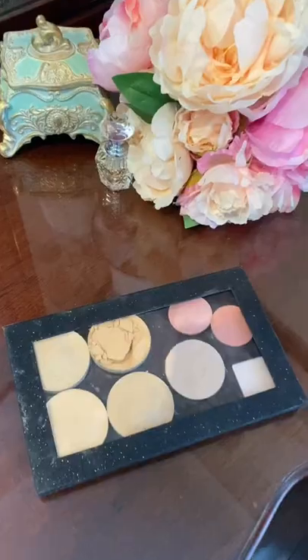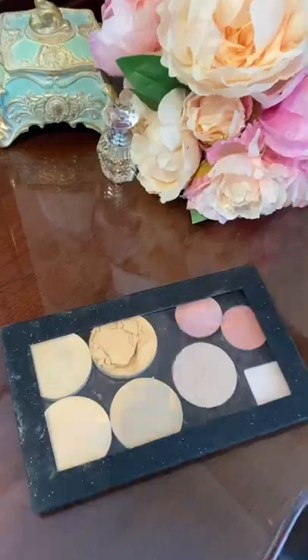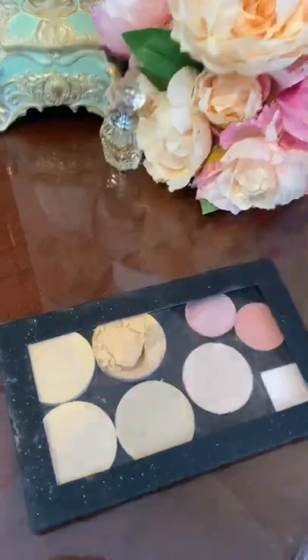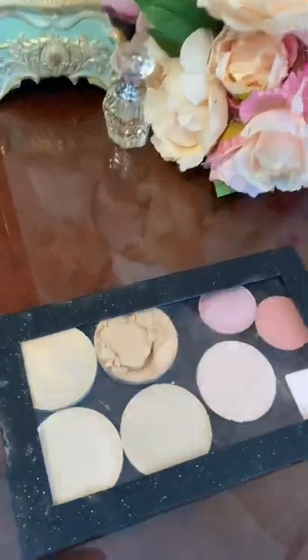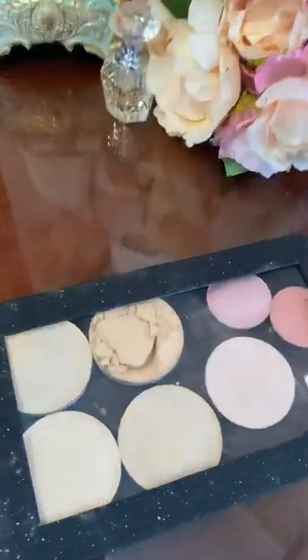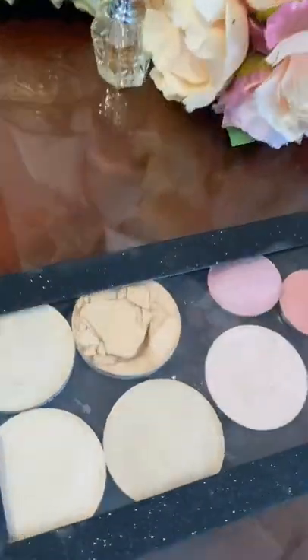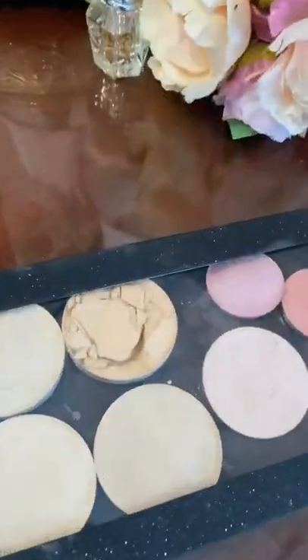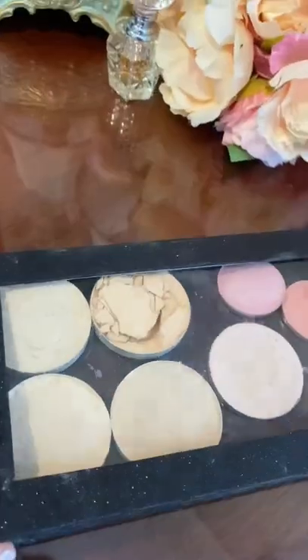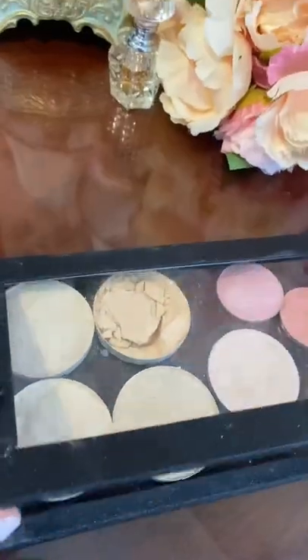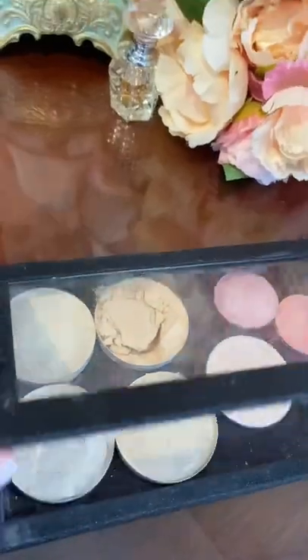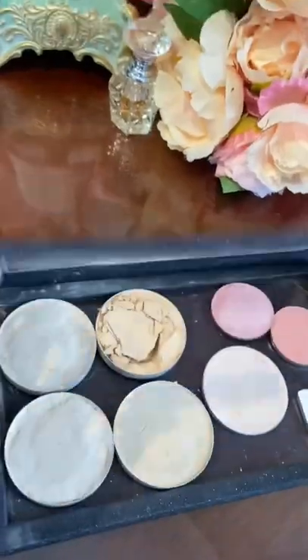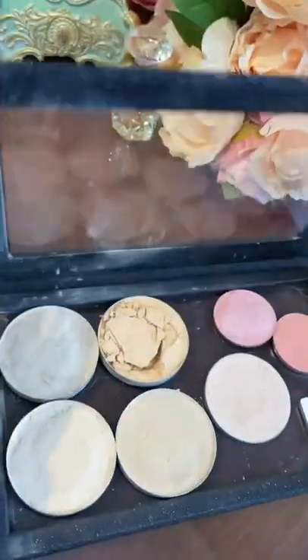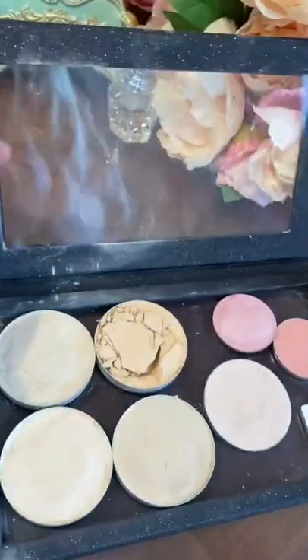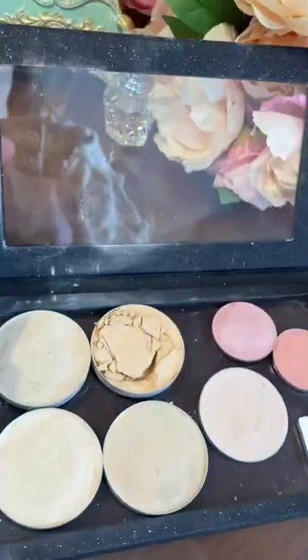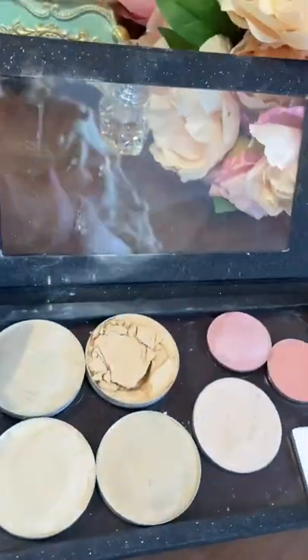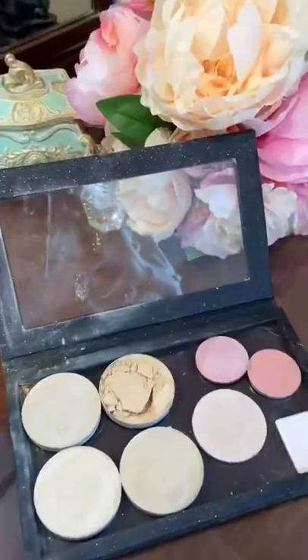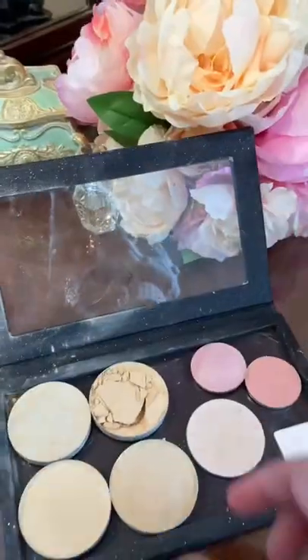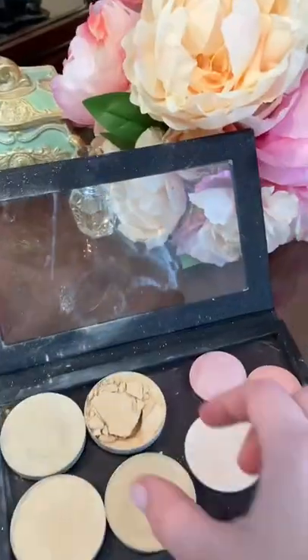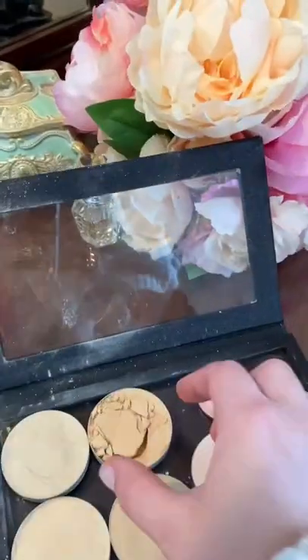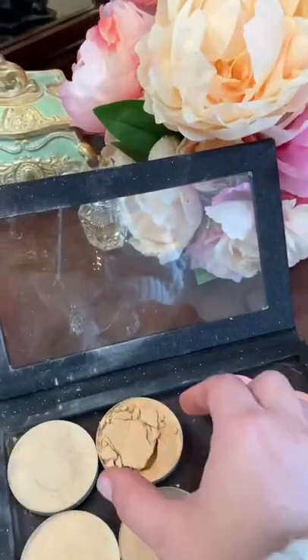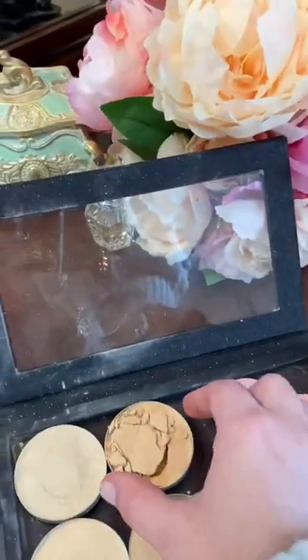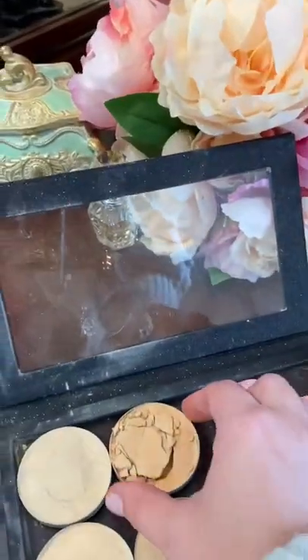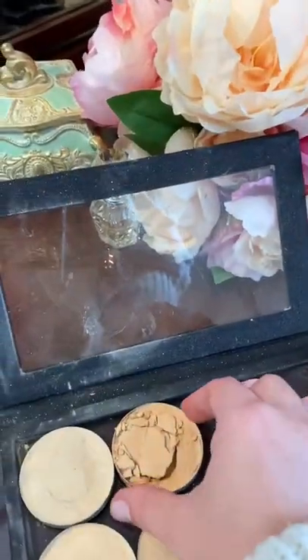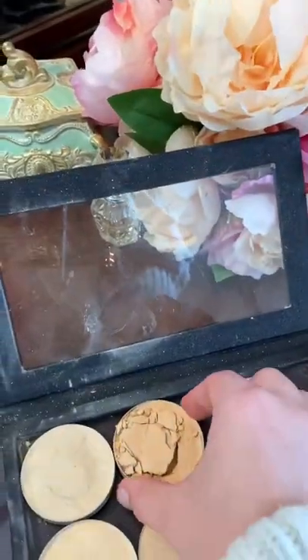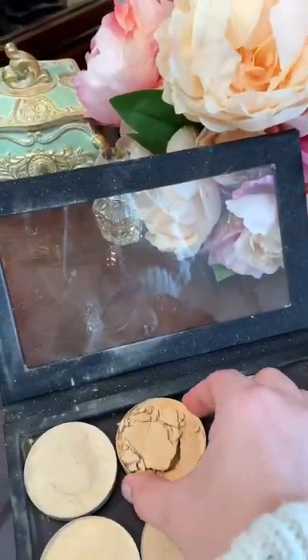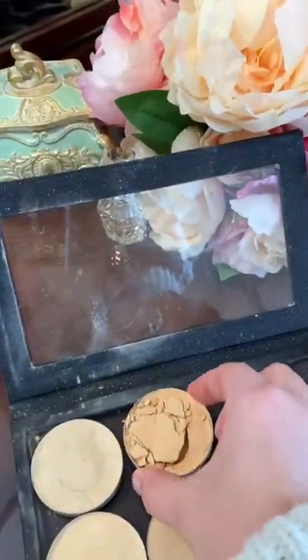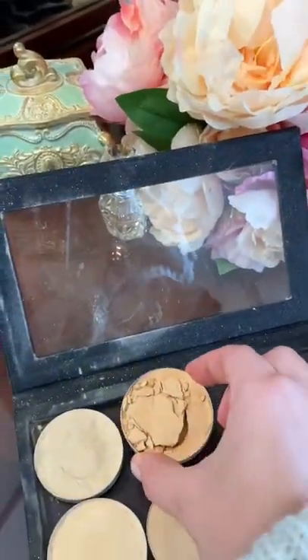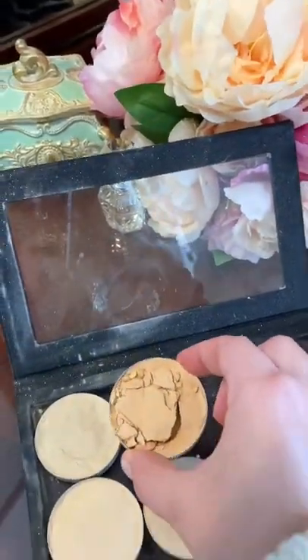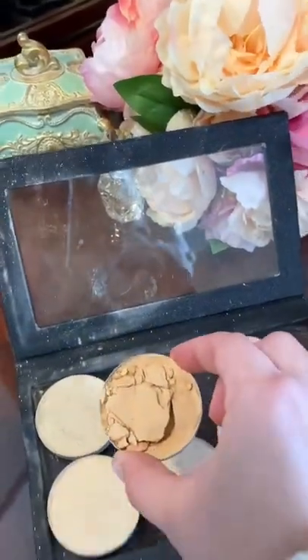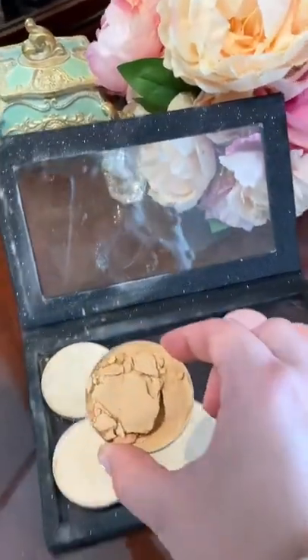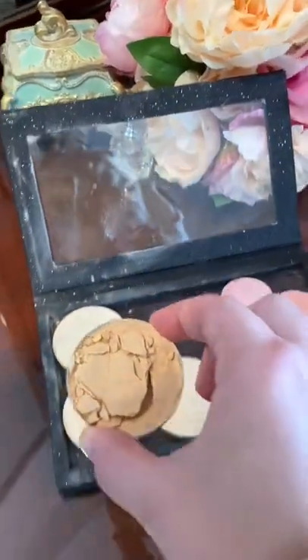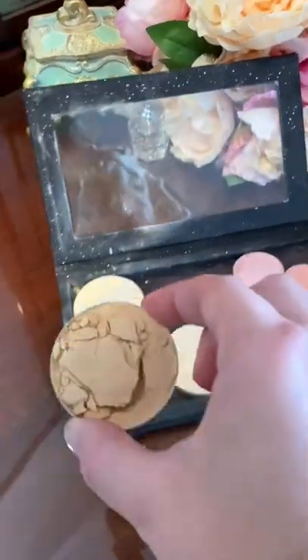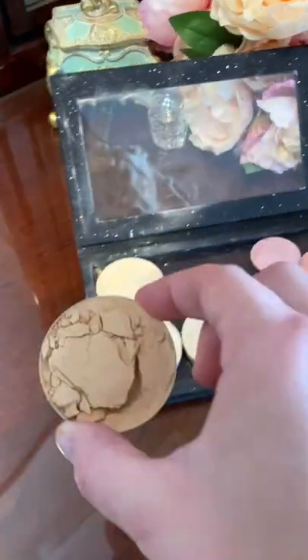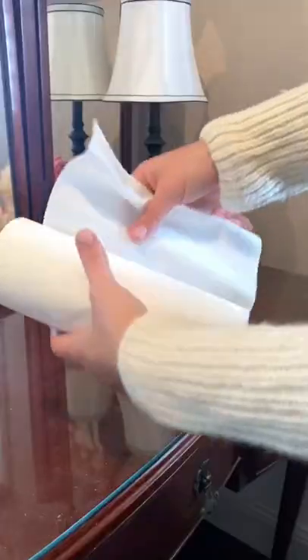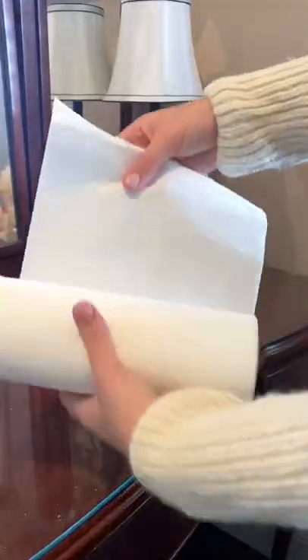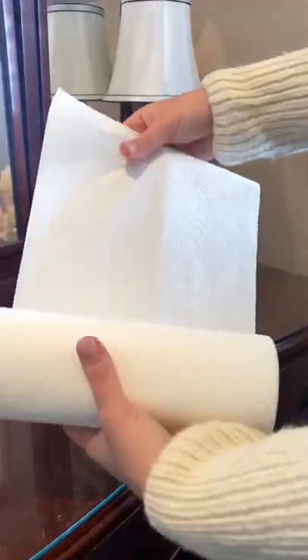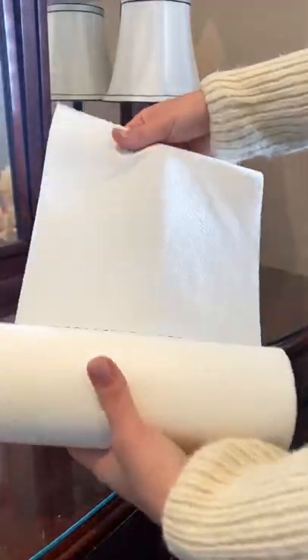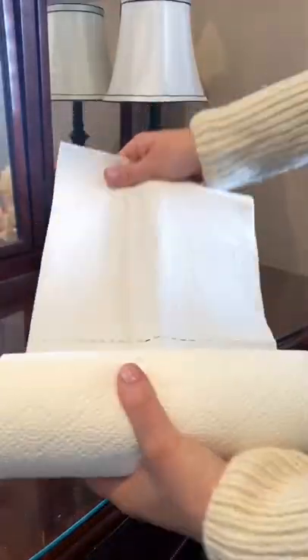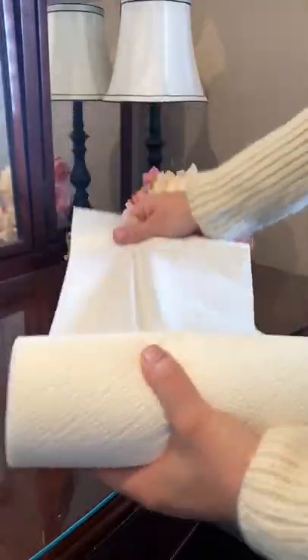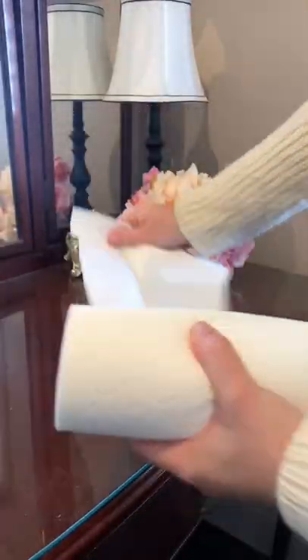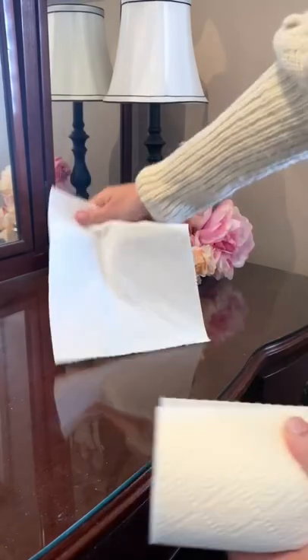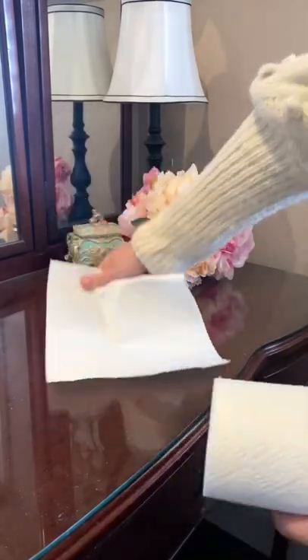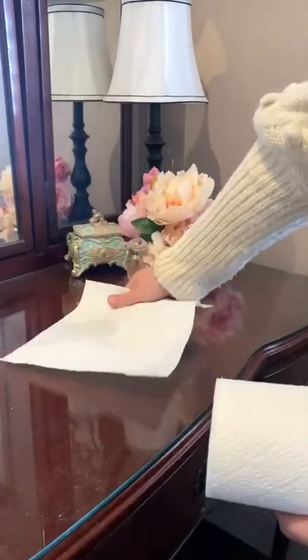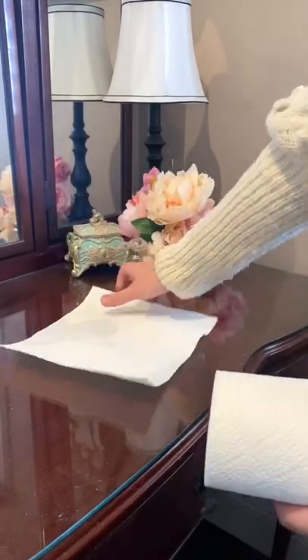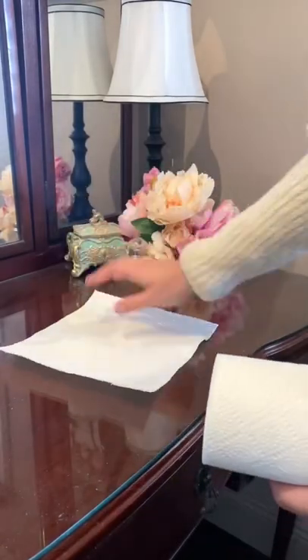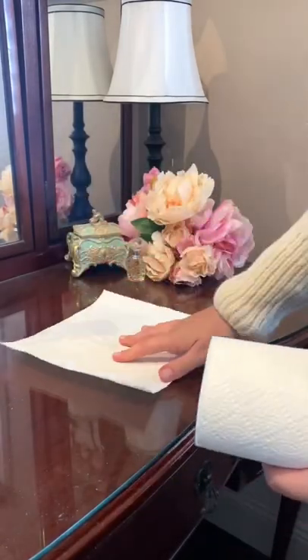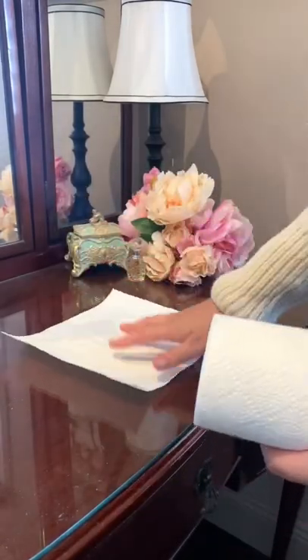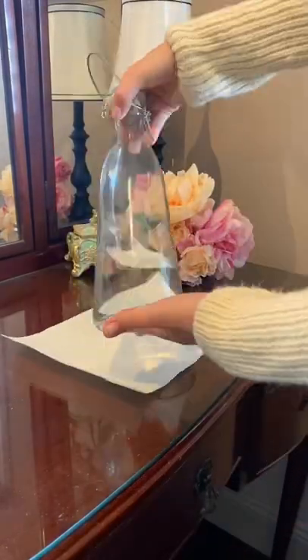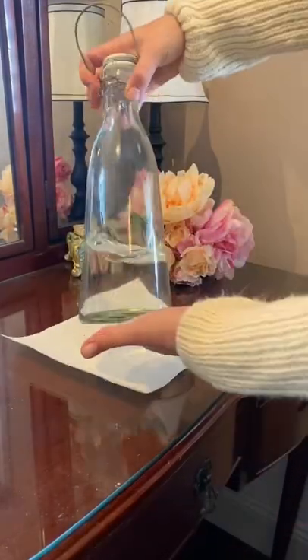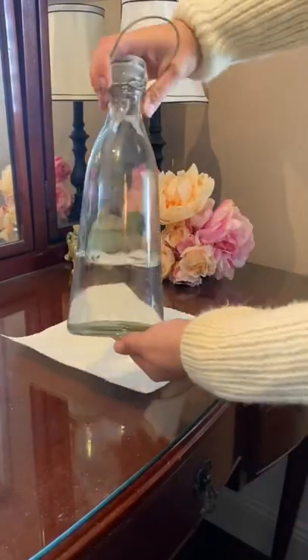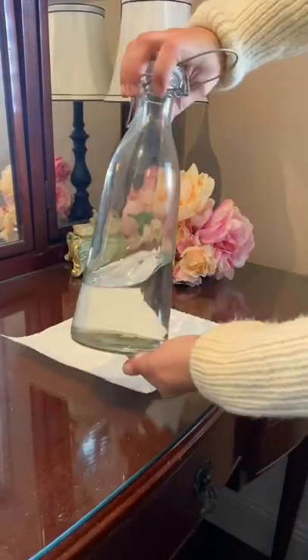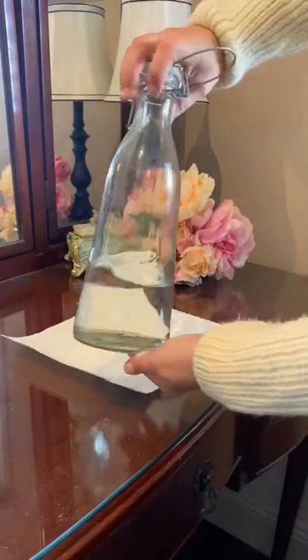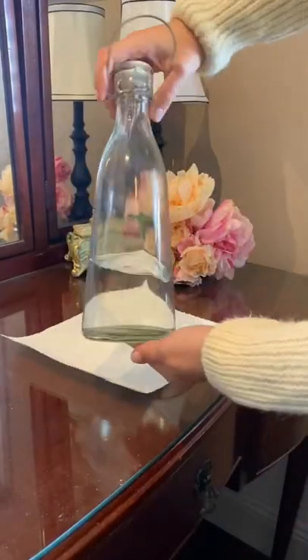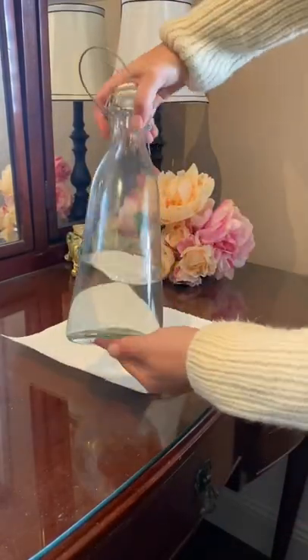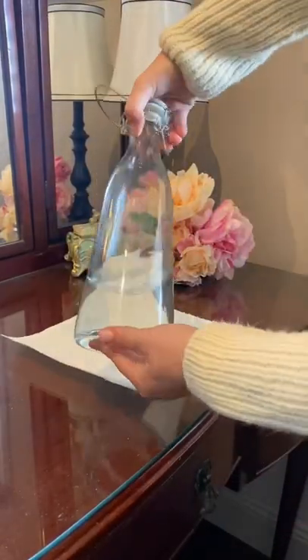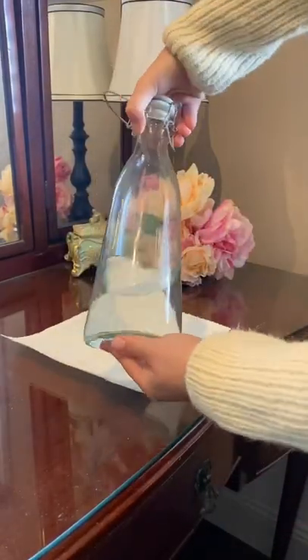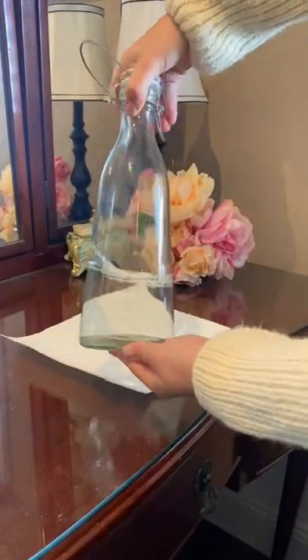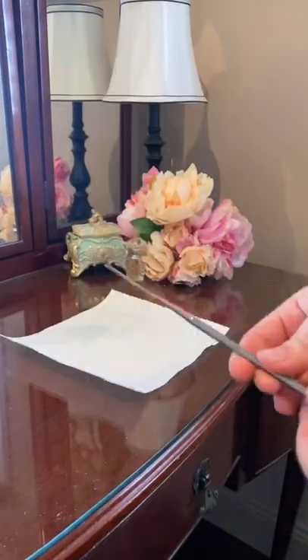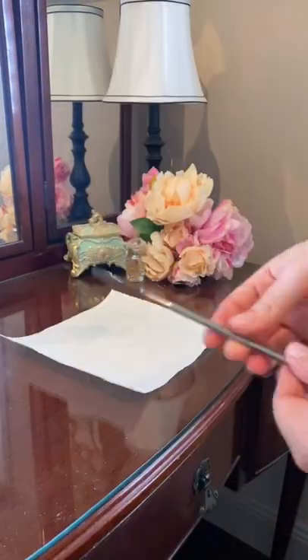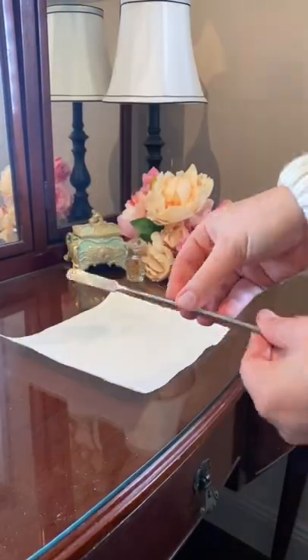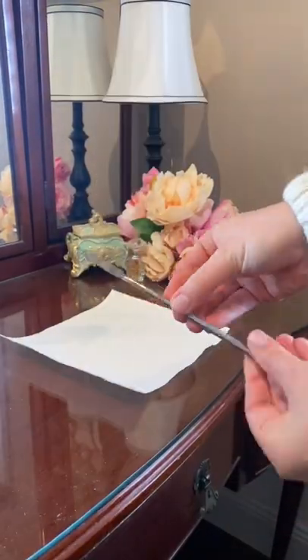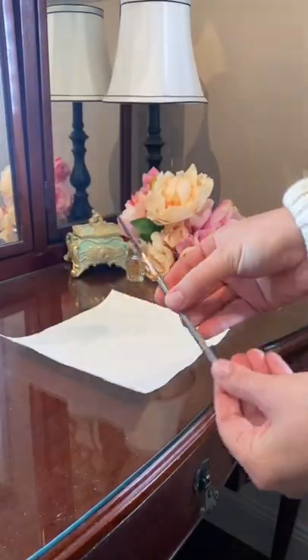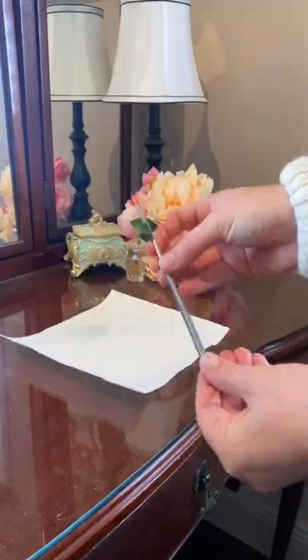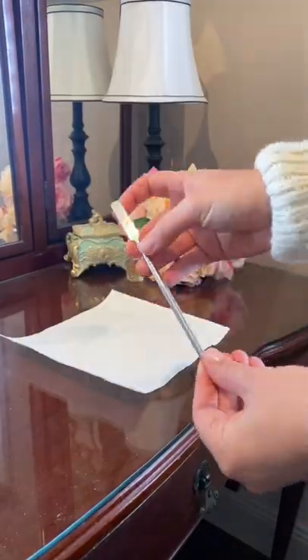Don't you just hate it when your powders break? But don't throw them away — I can show you how to fix it. All you need is to lay down some paper towel, grab some 99% alcohol and a spatula.